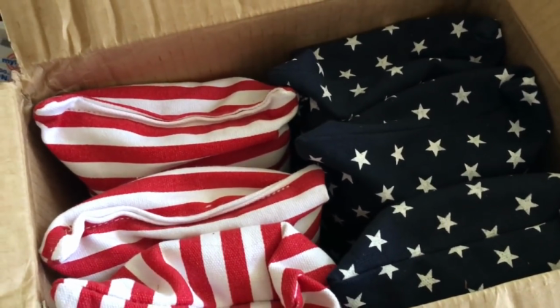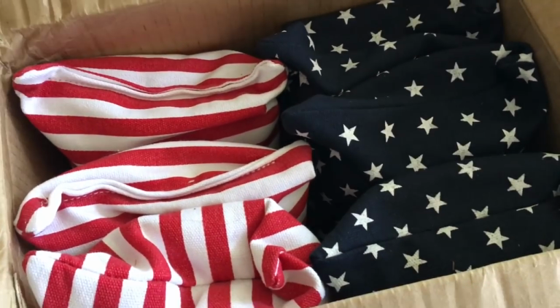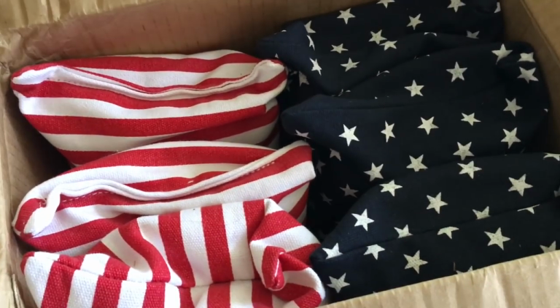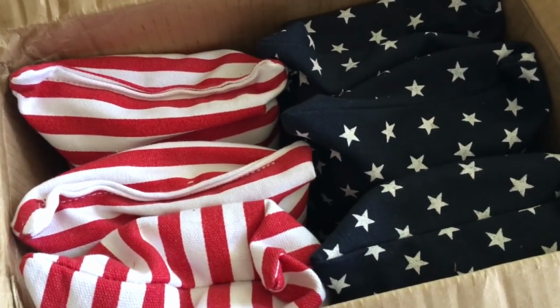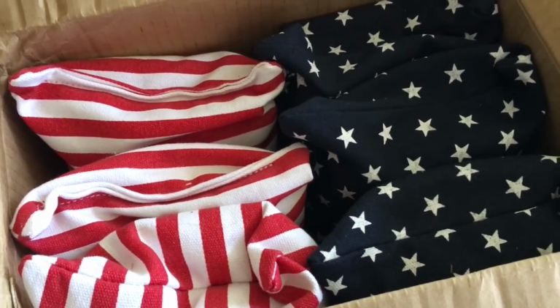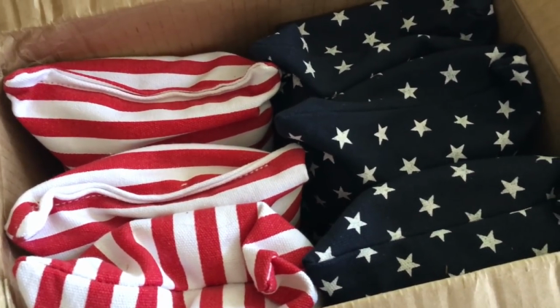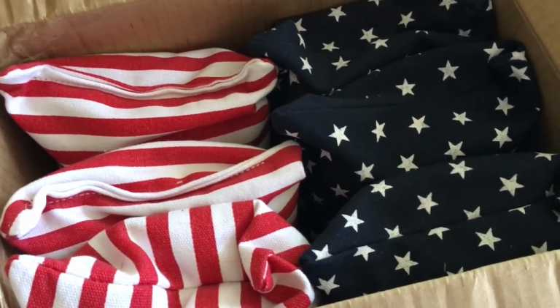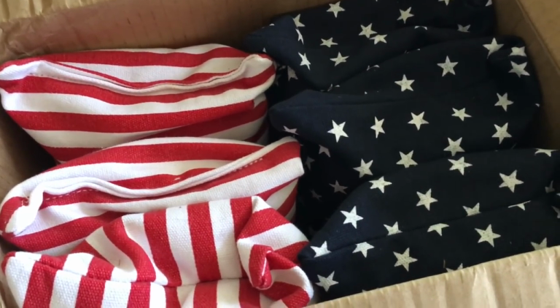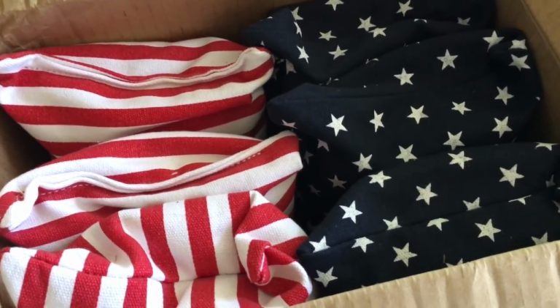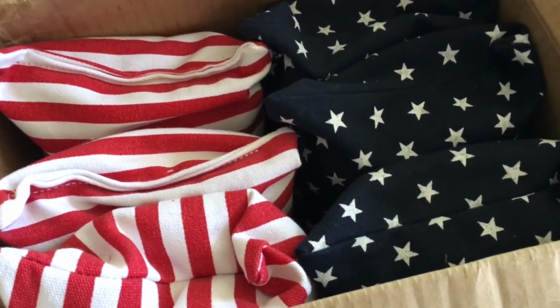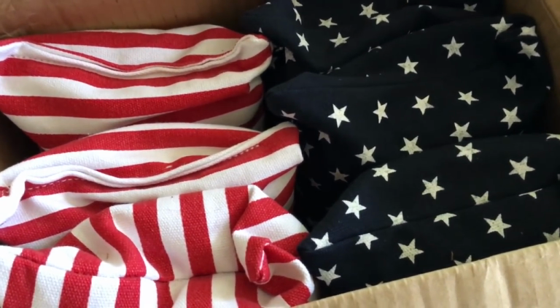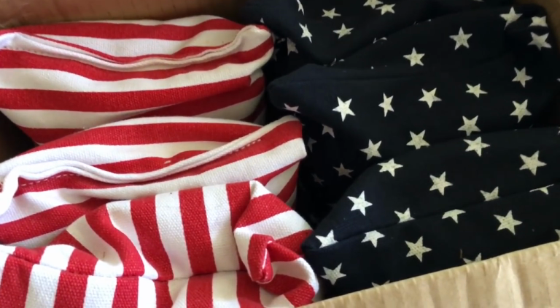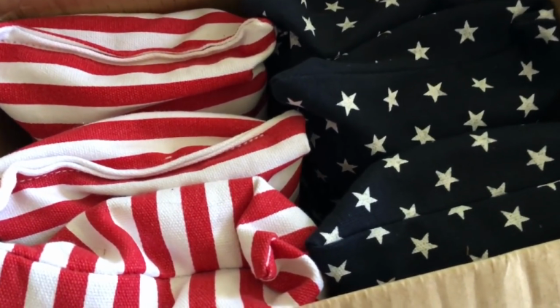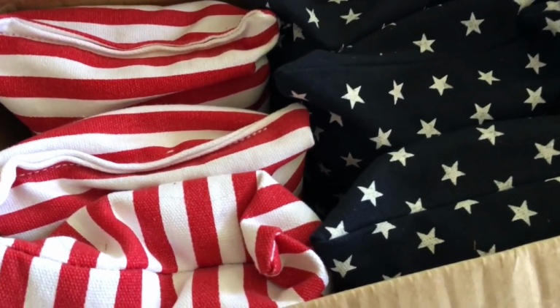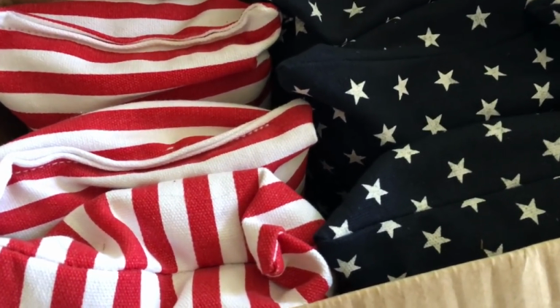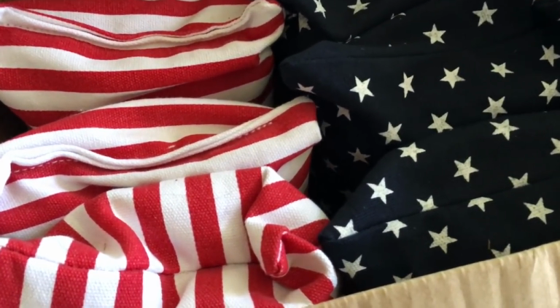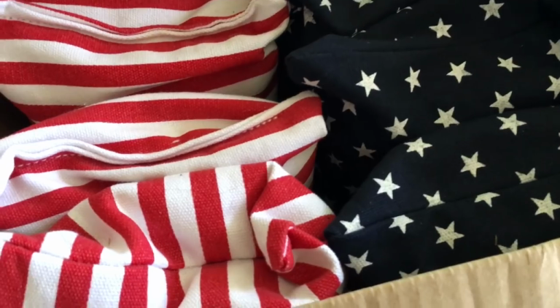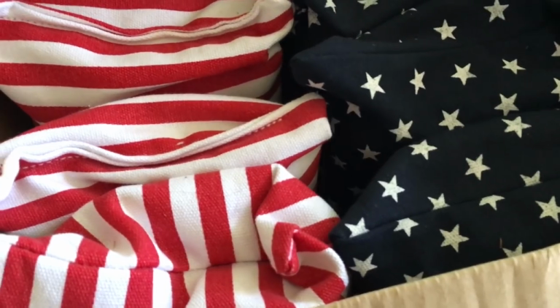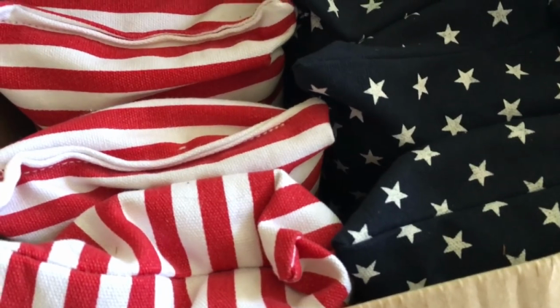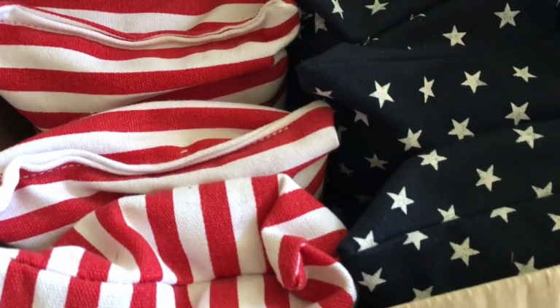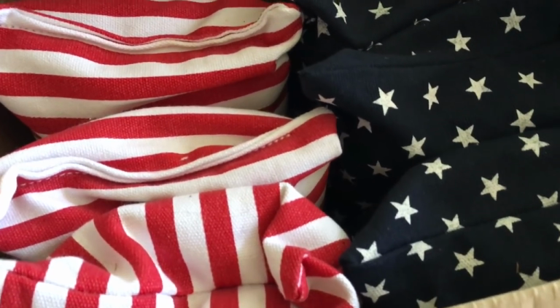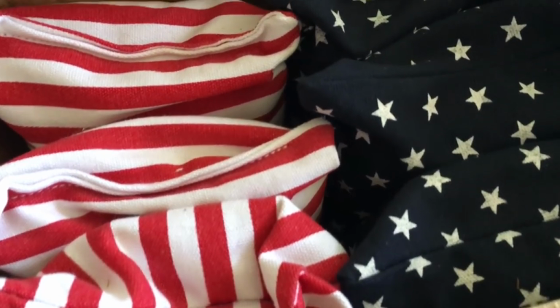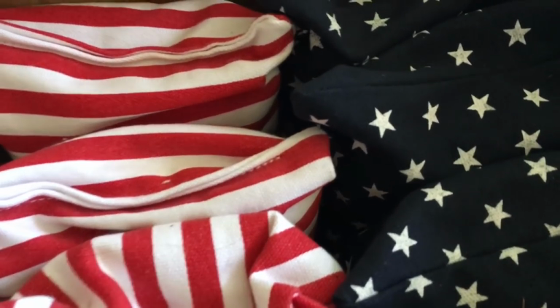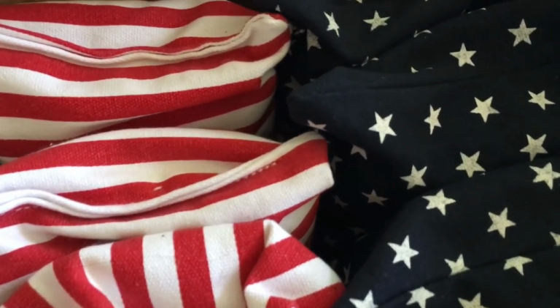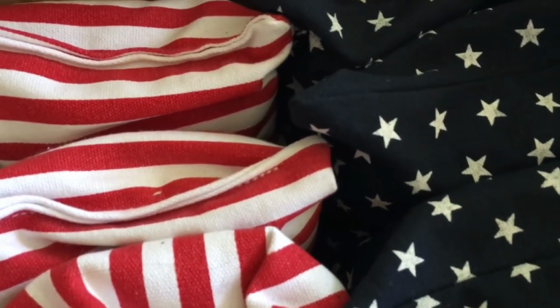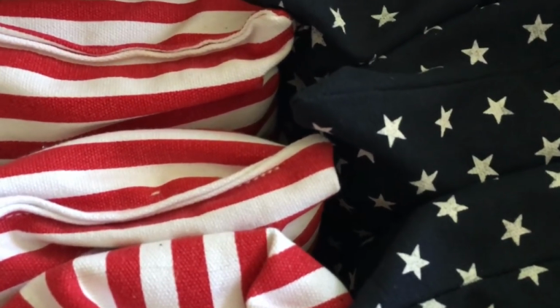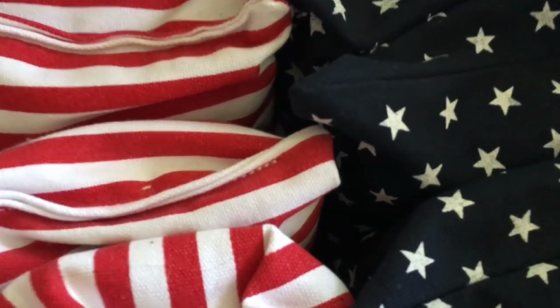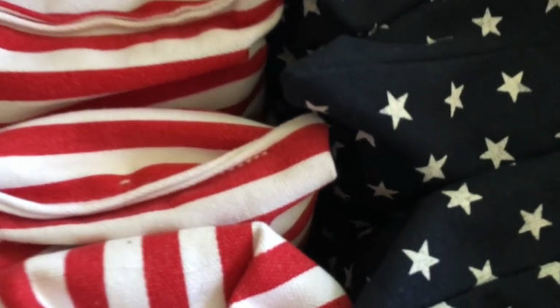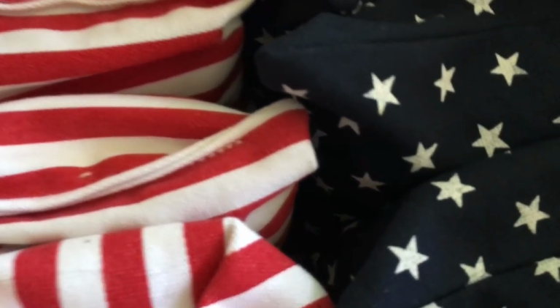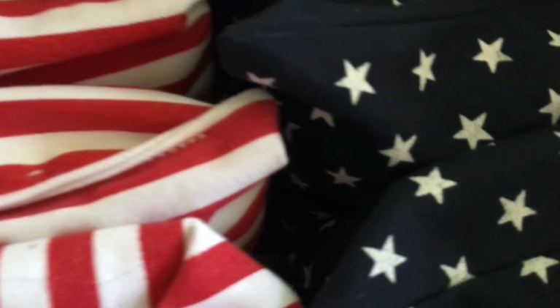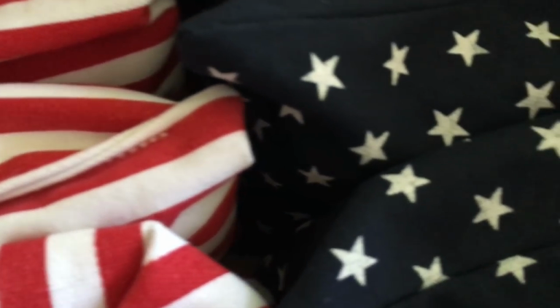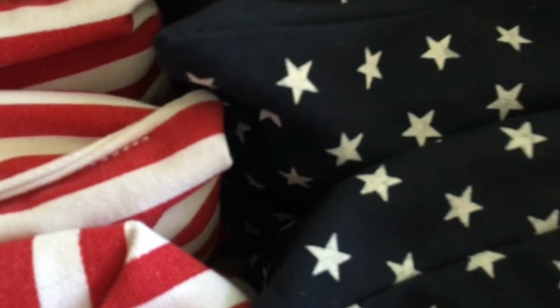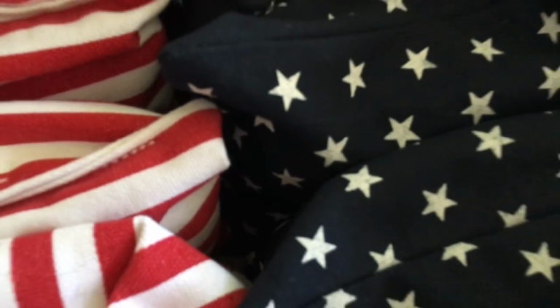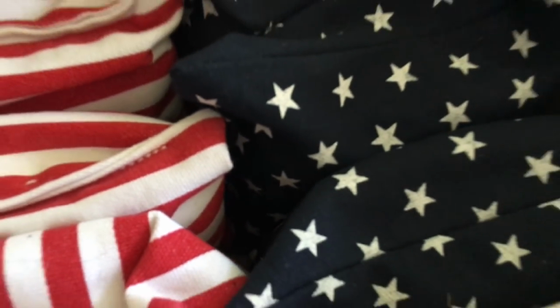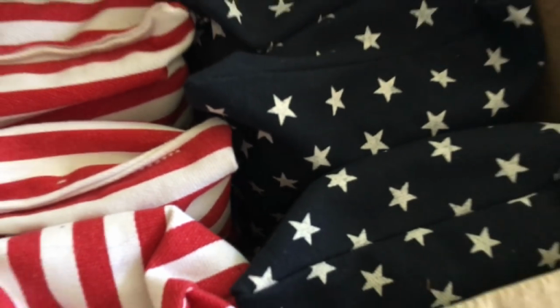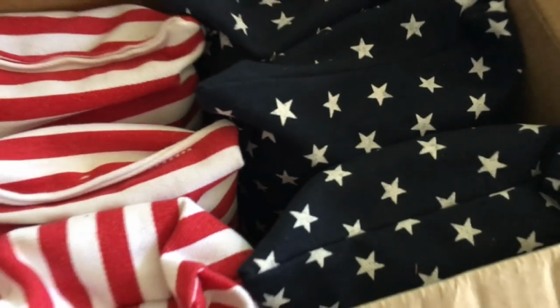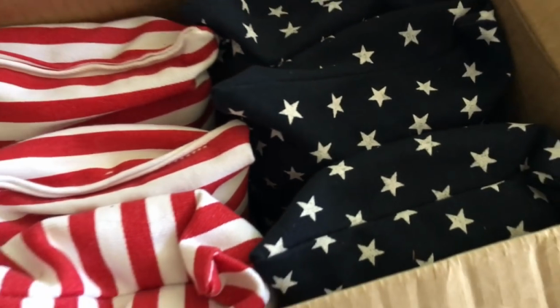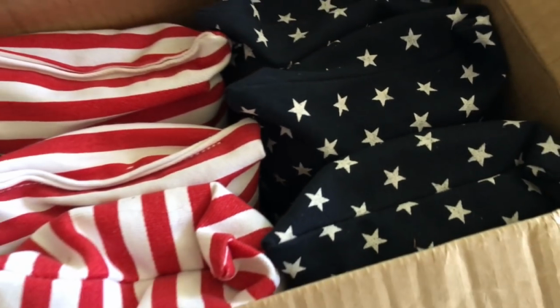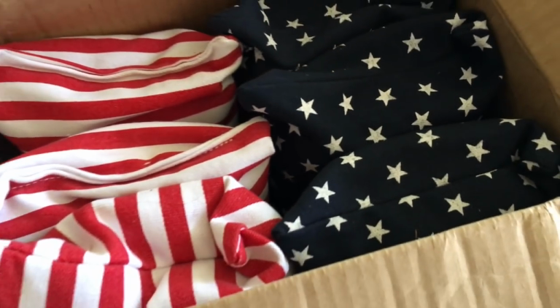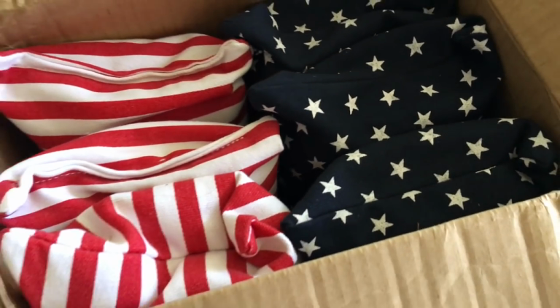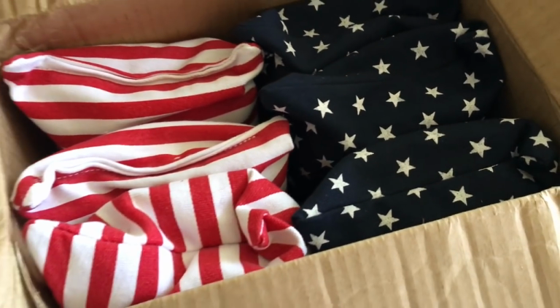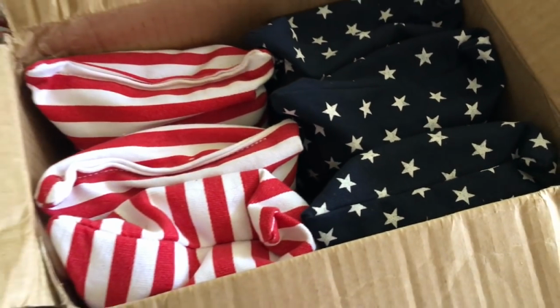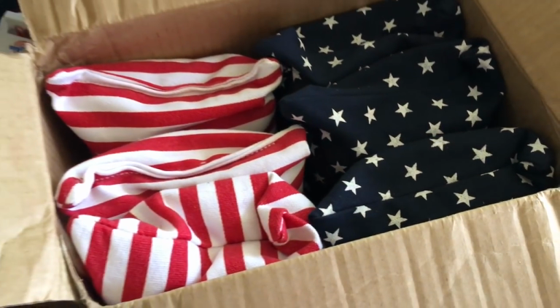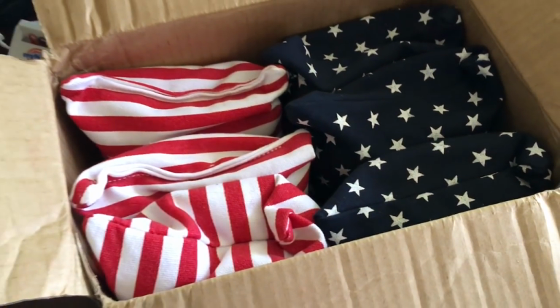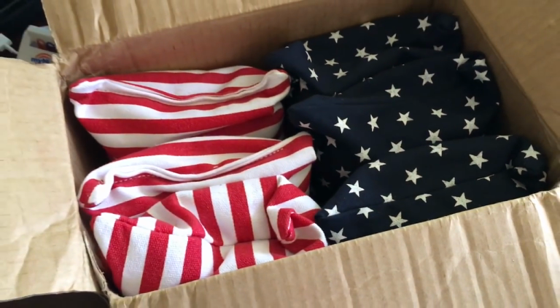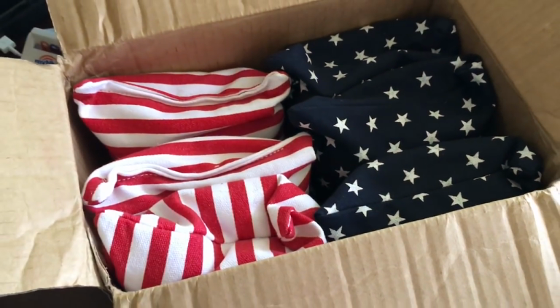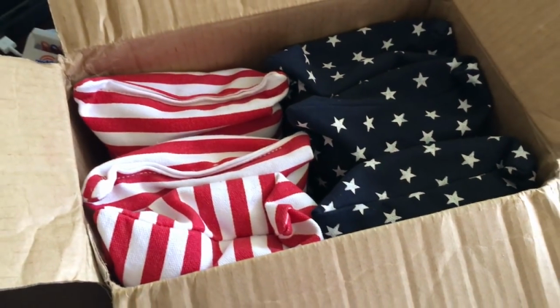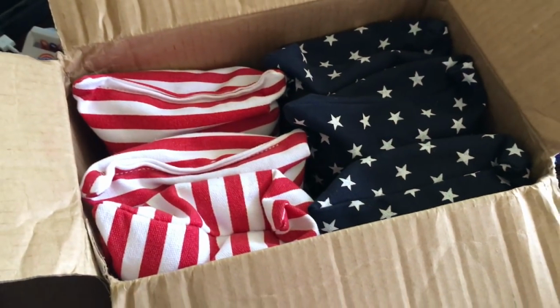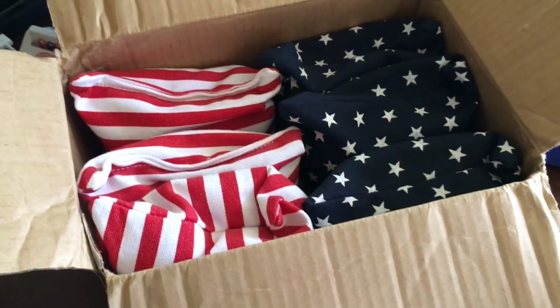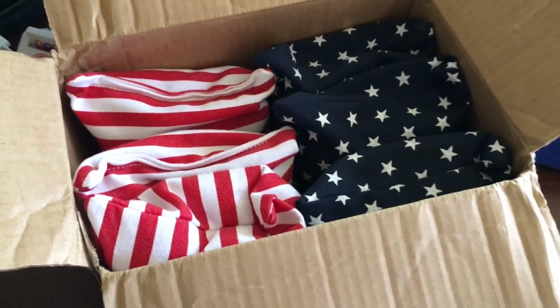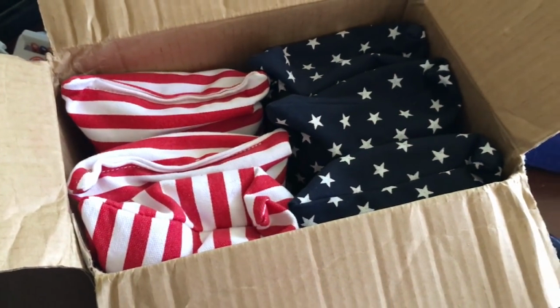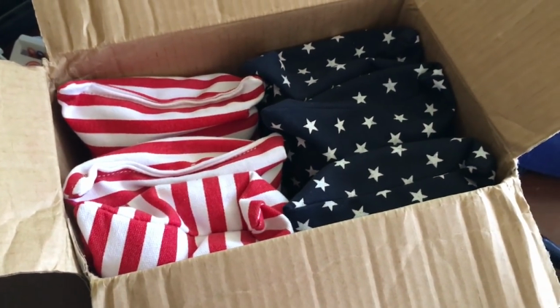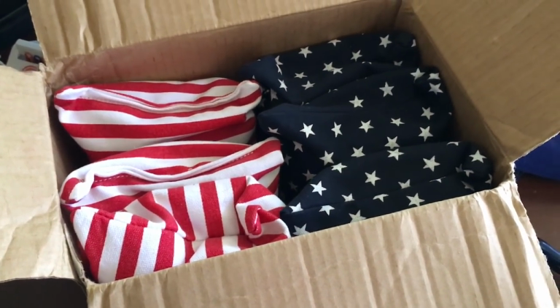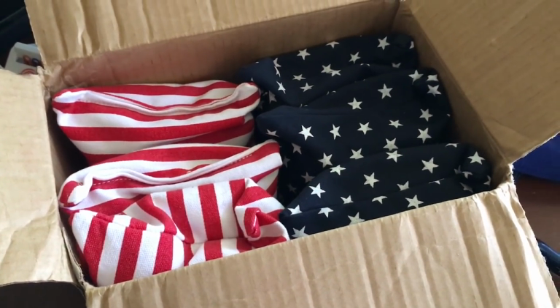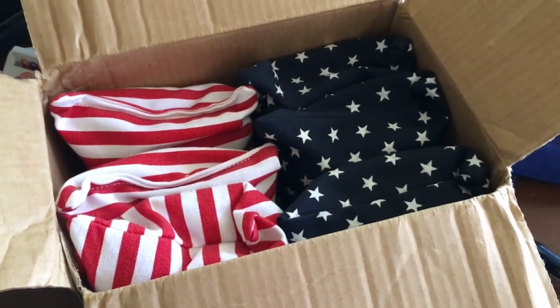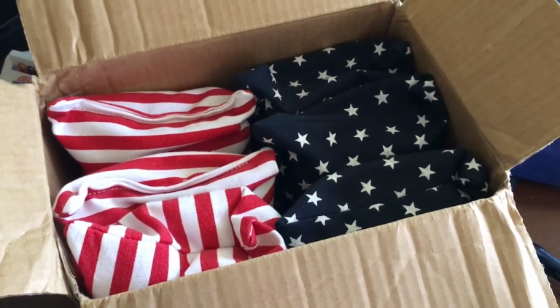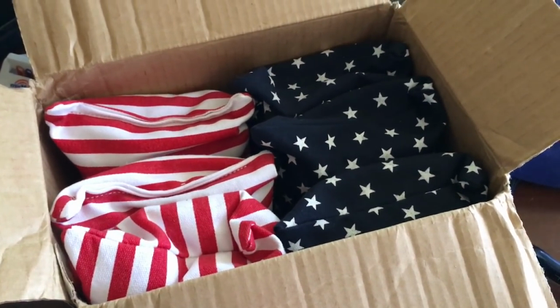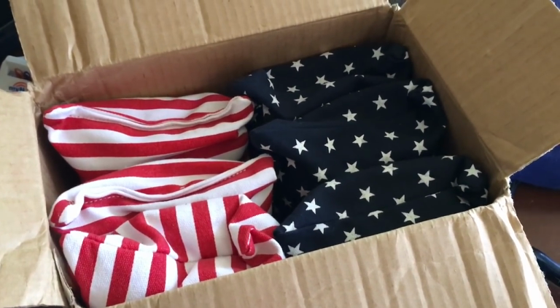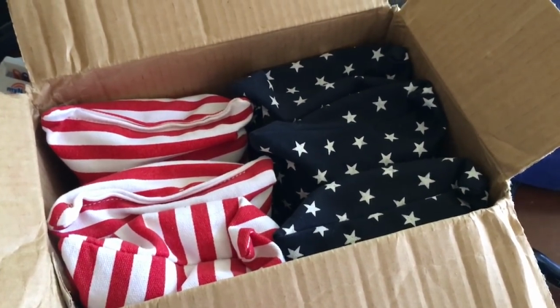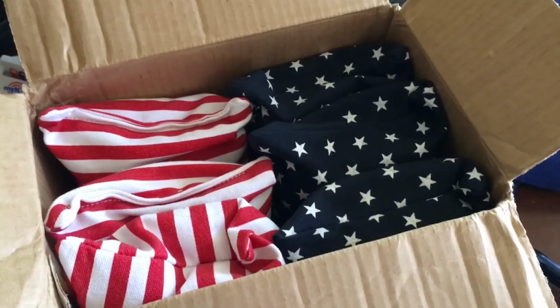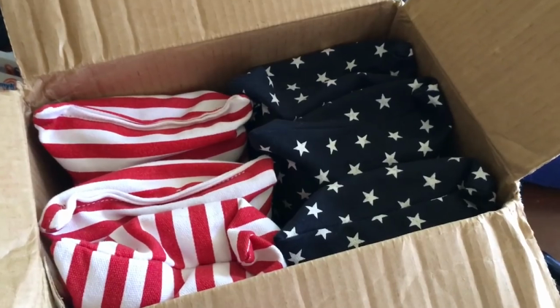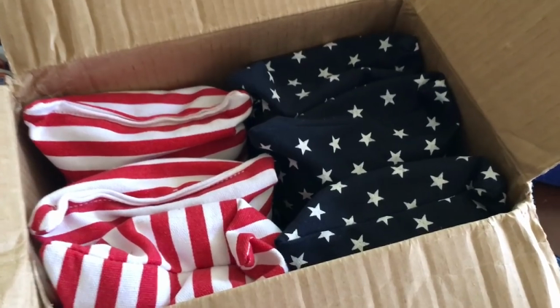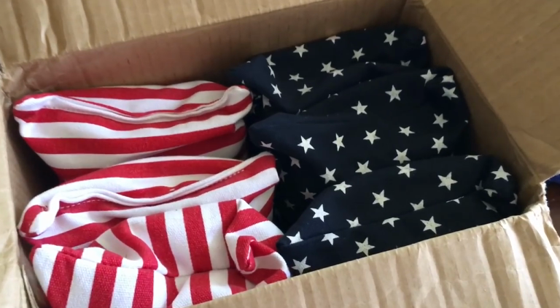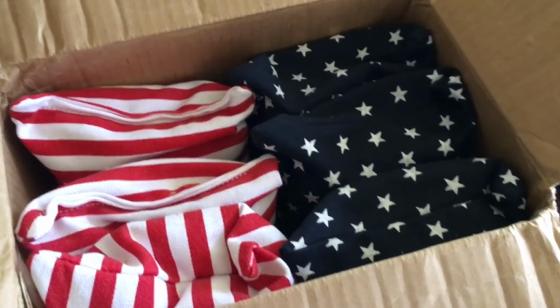What goes better with new cornhole bags? How about a new cornhole board on Charlito's way.